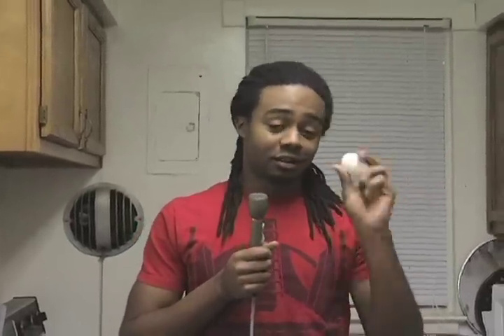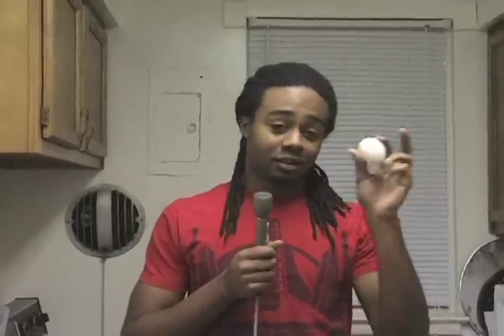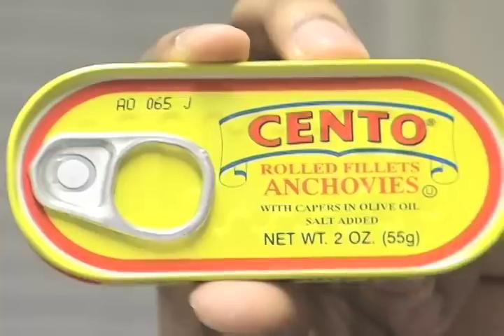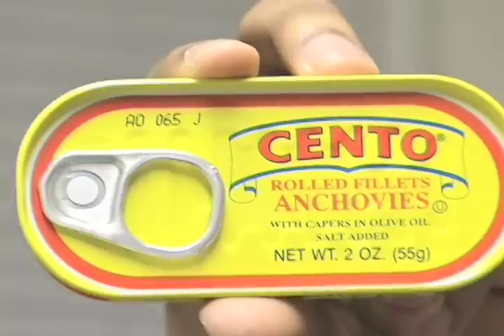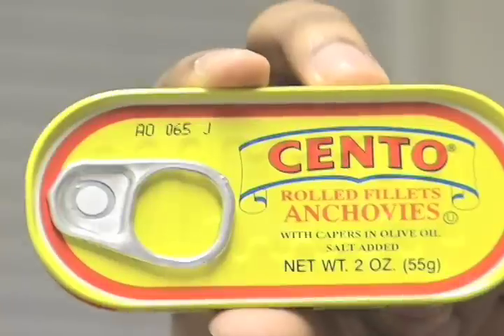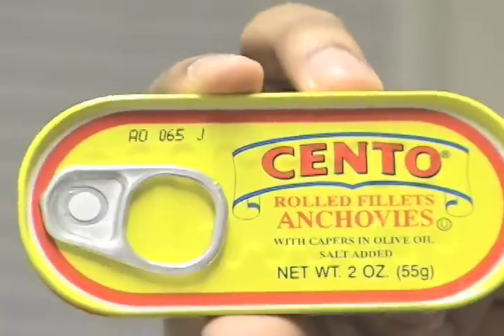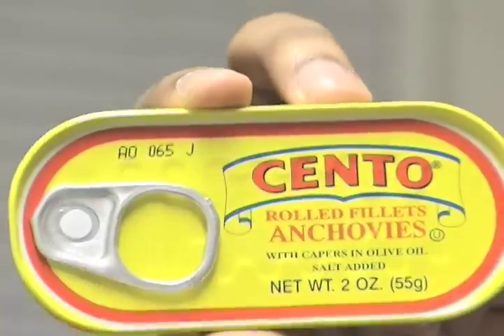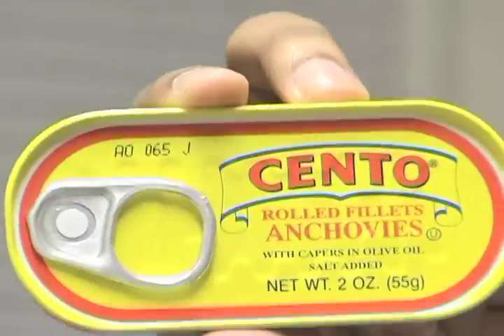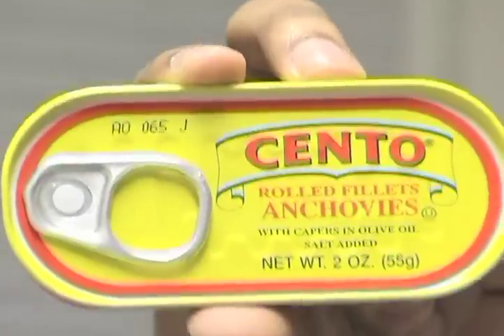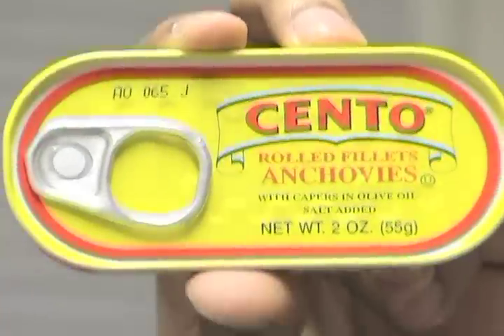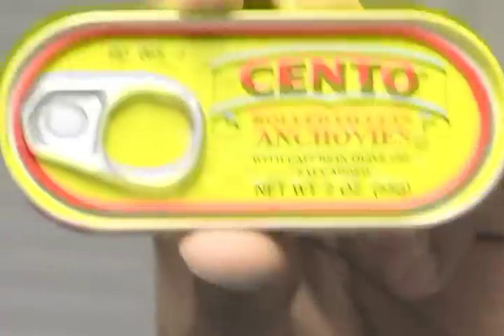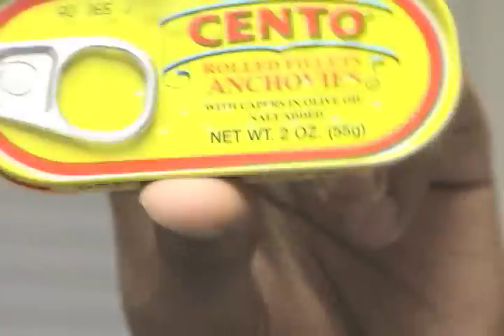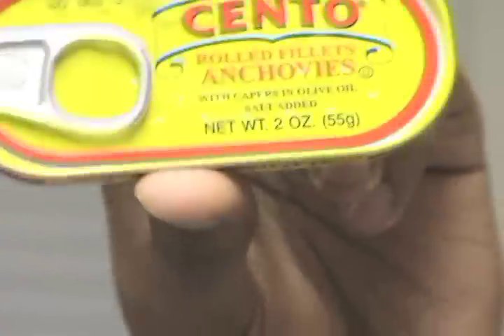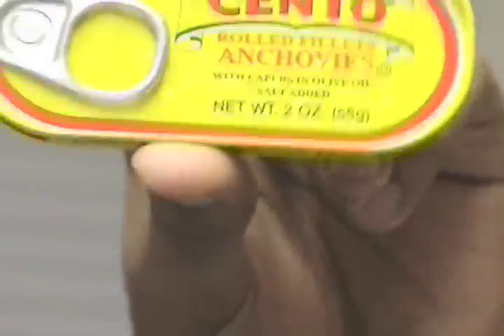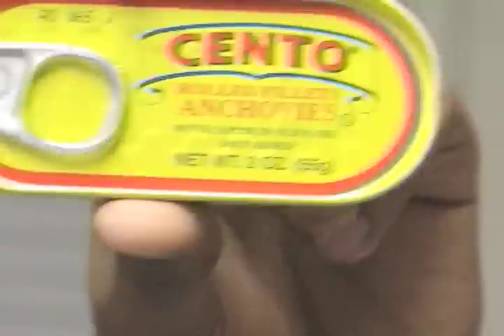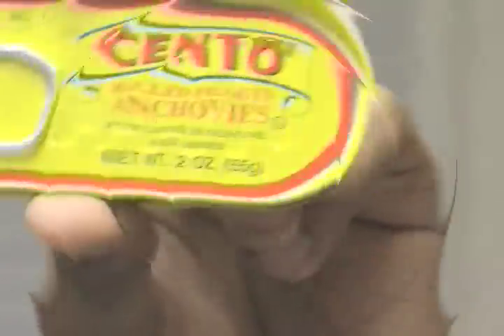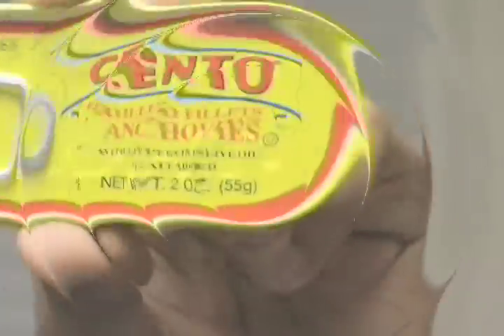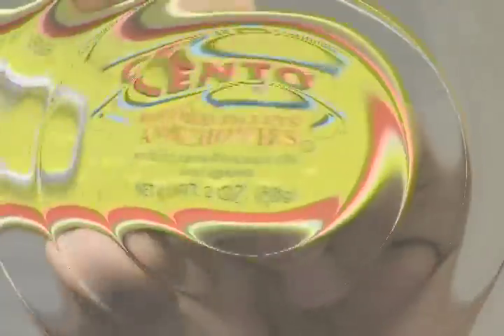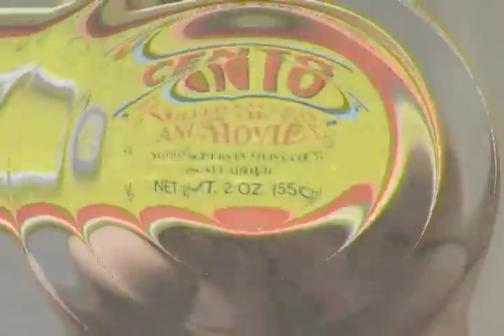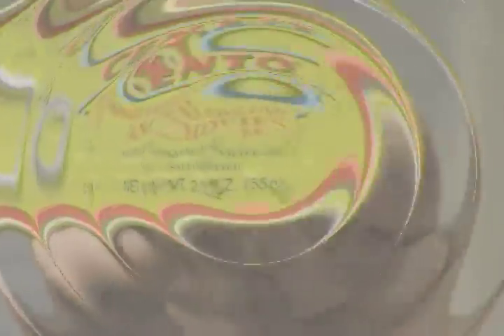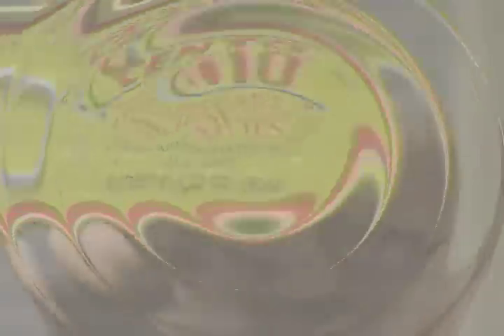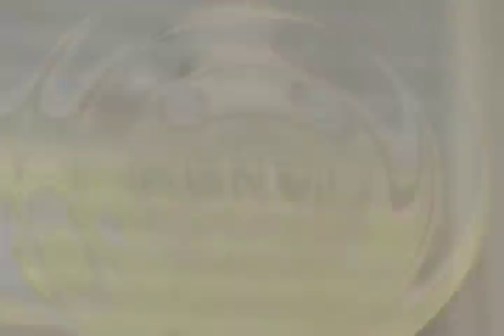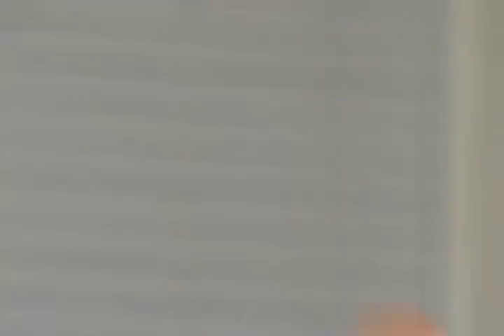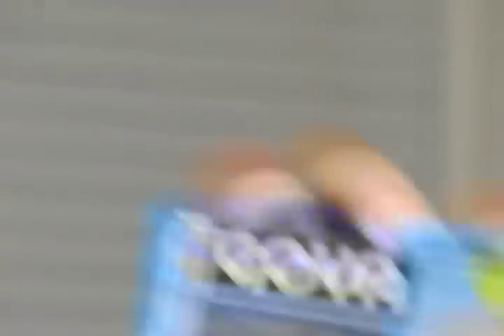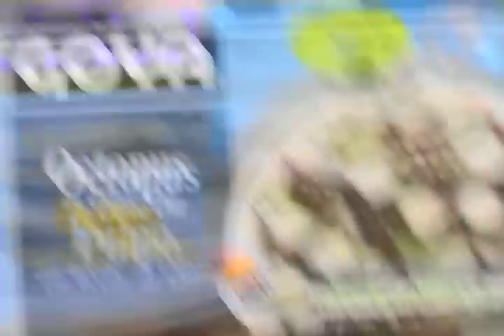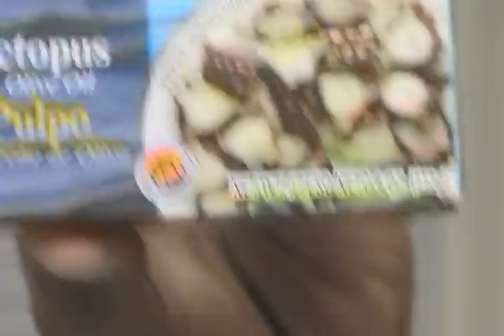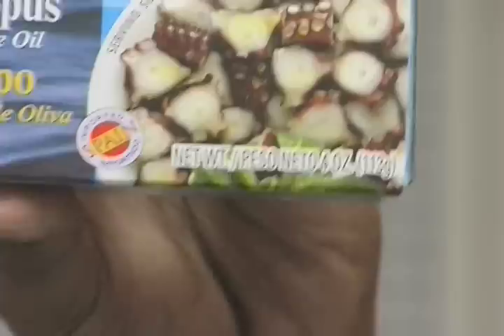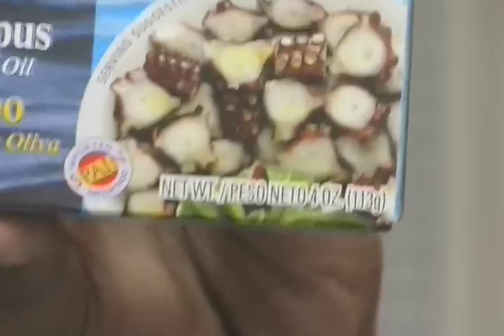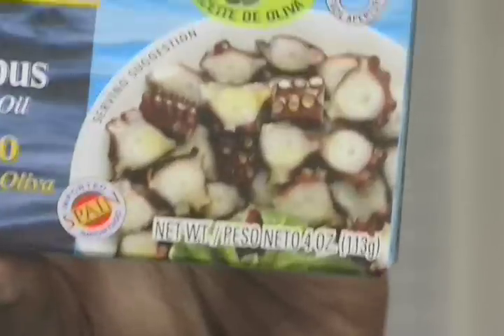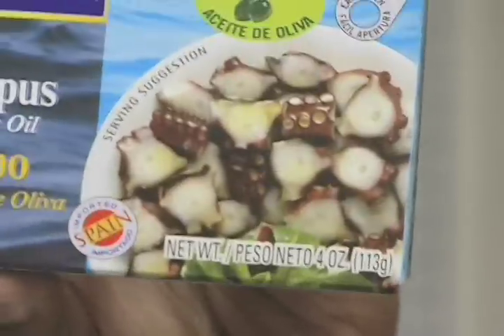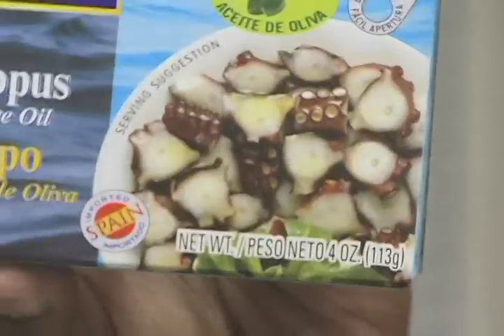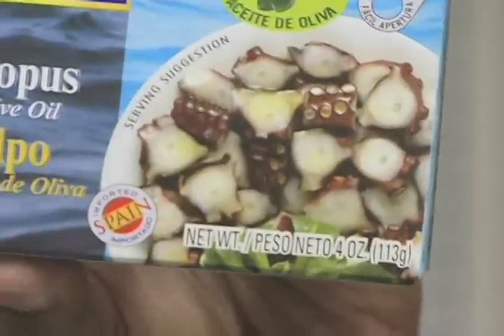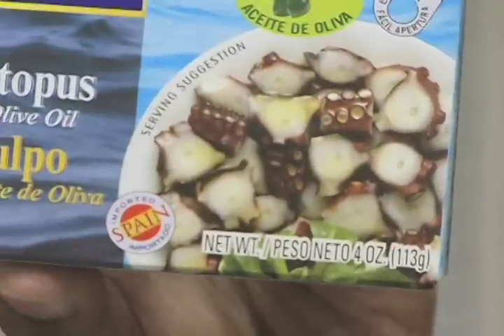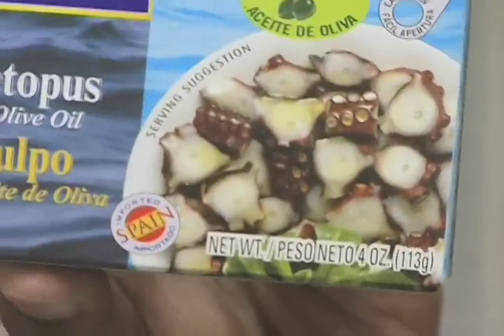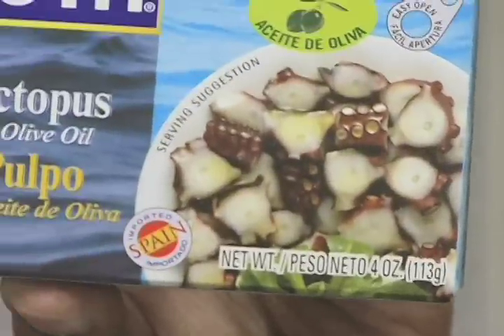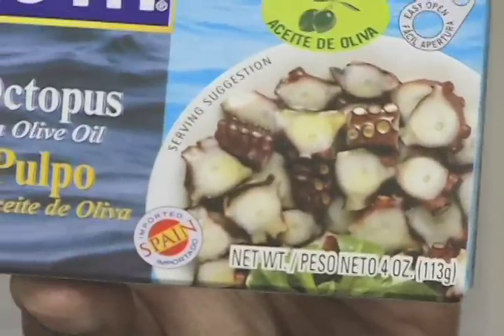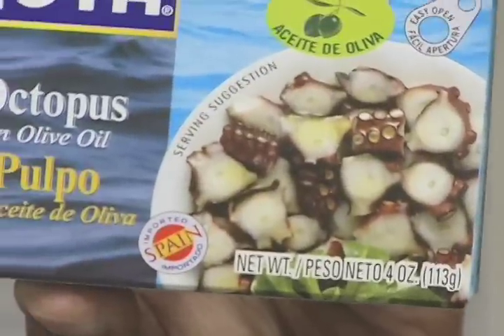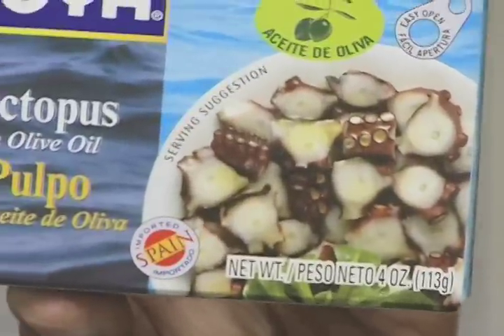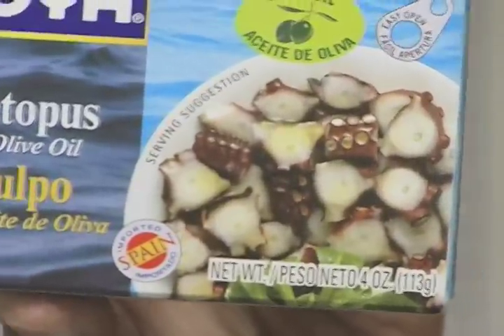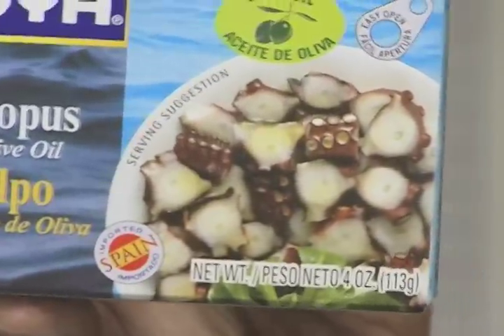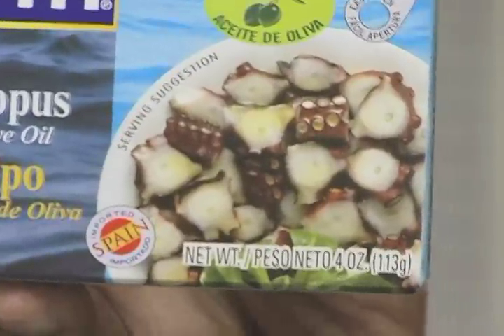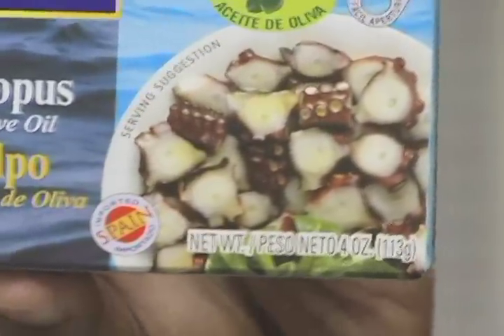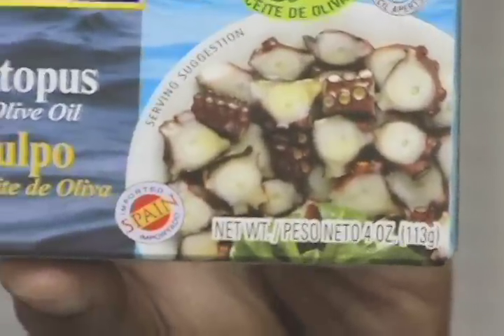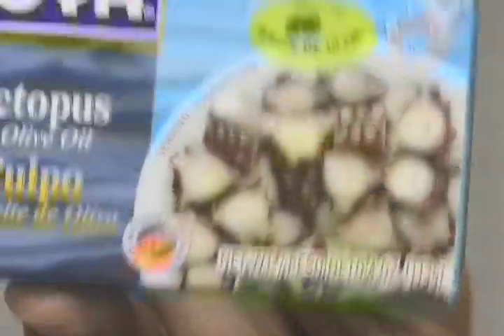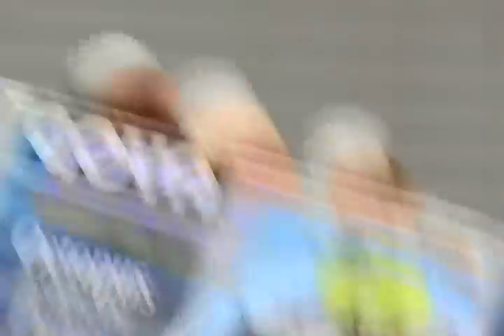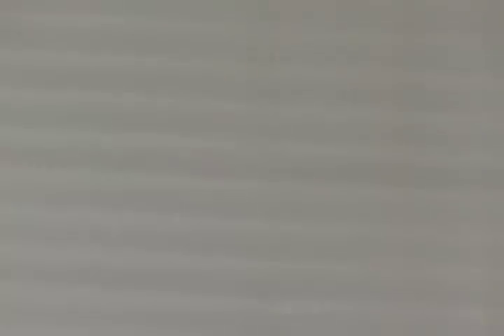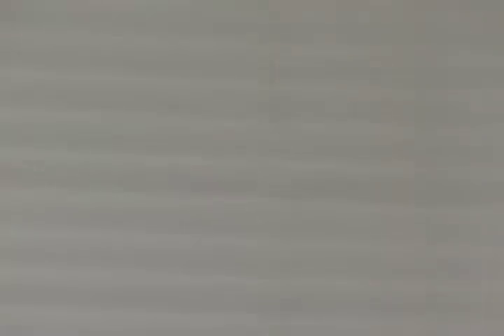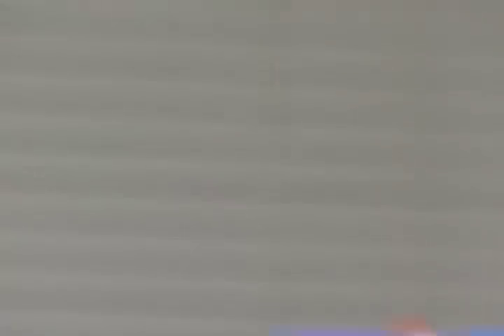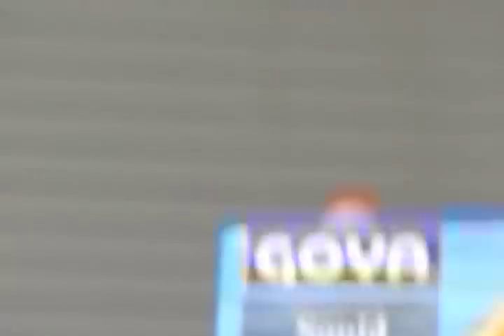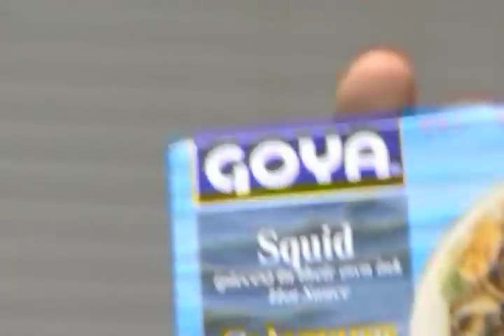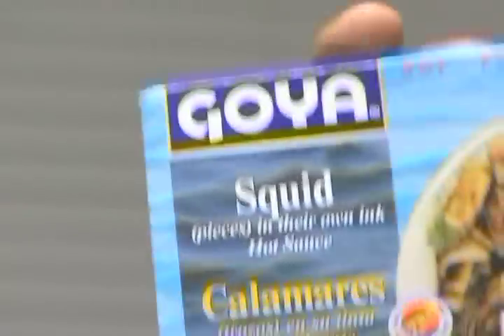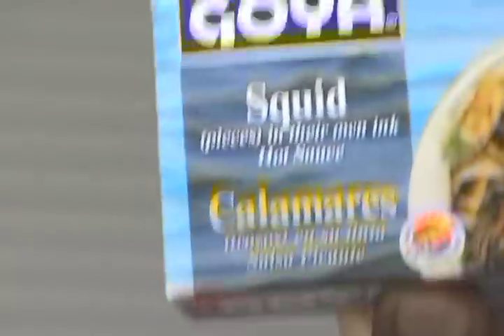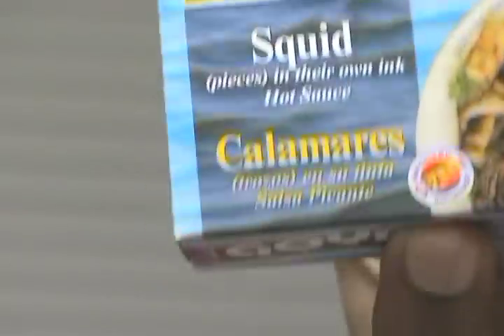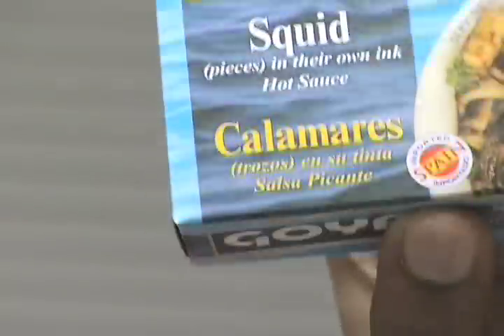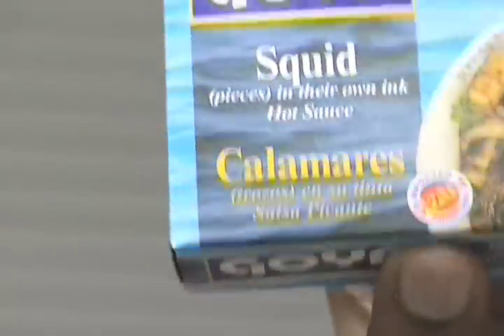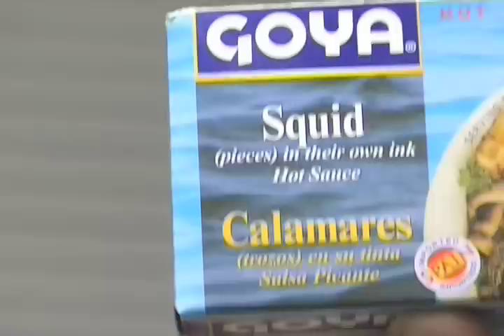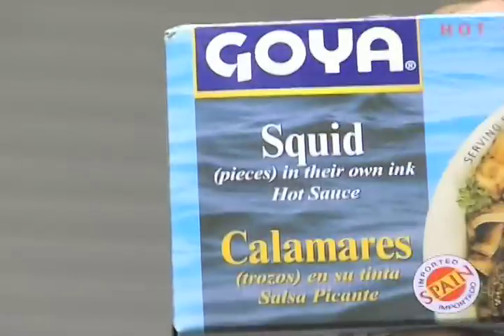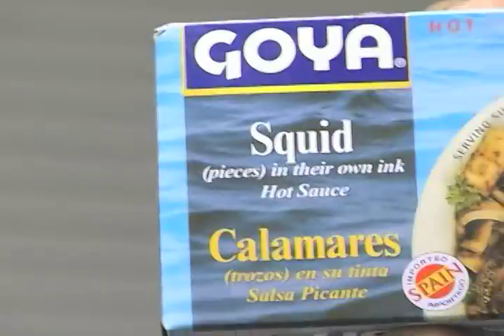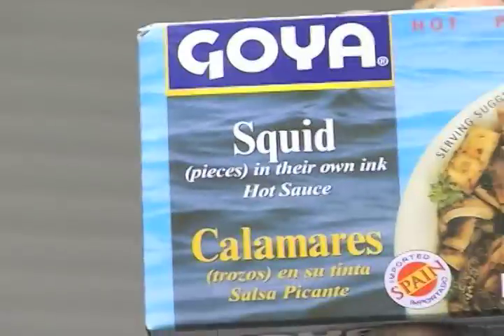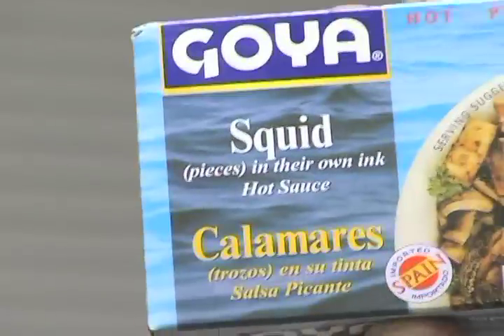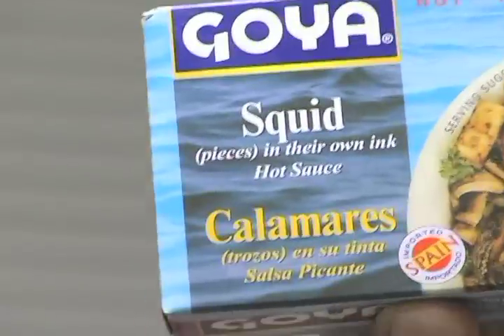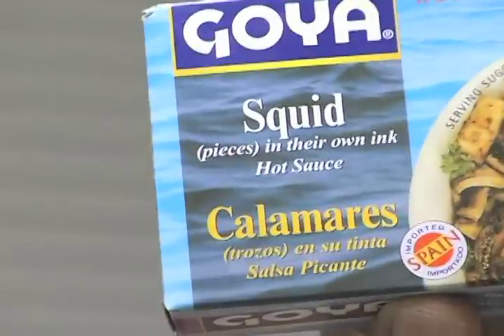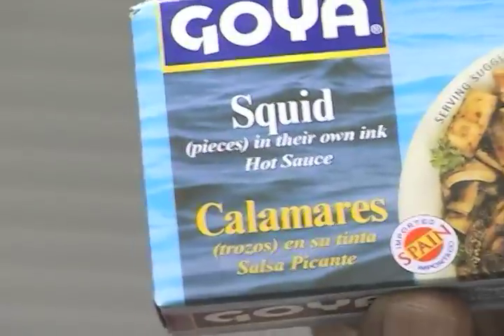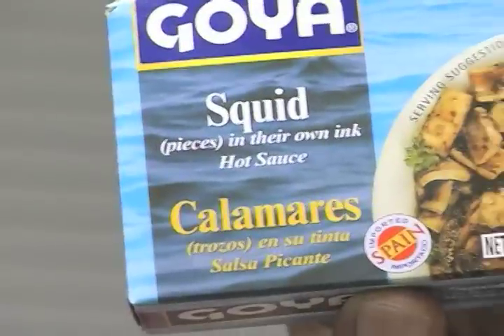You're going to need some anchovies, some octopus, an olive oil, and squid in its own ink.